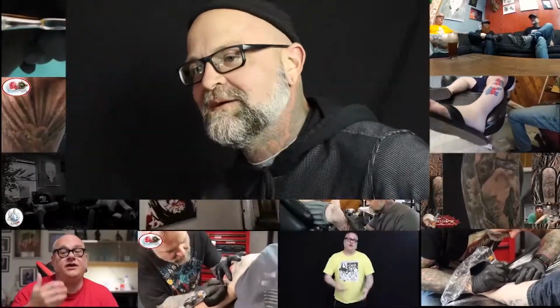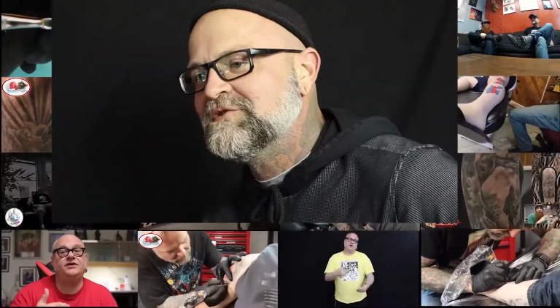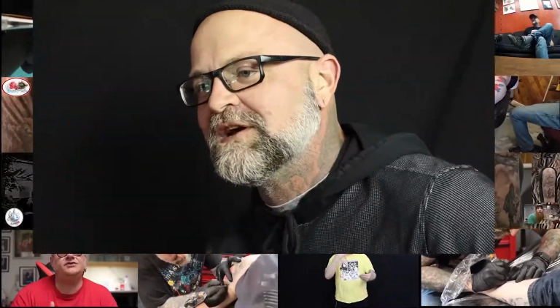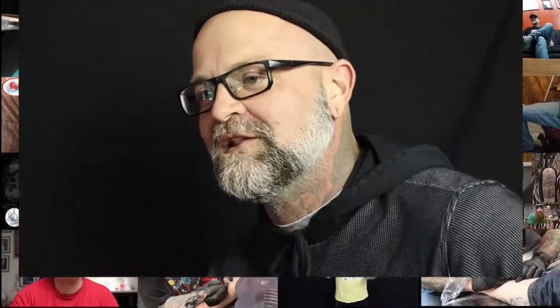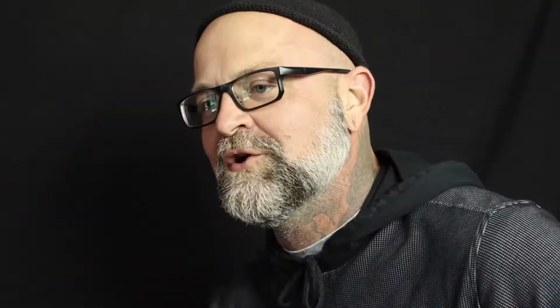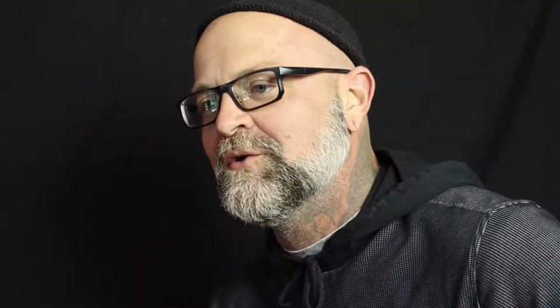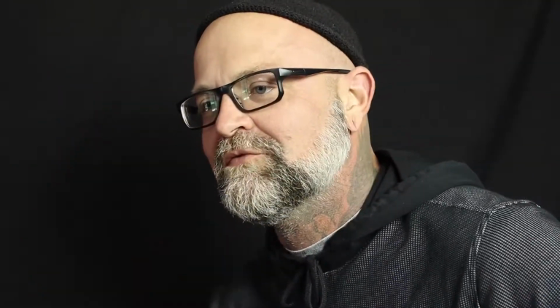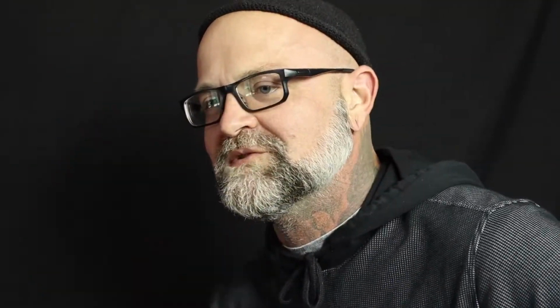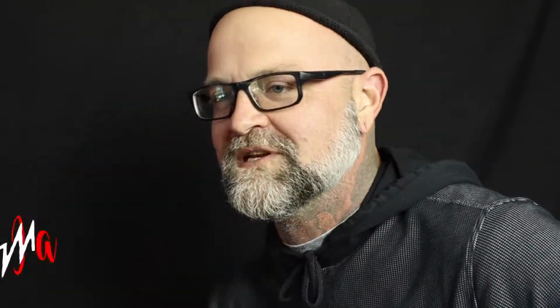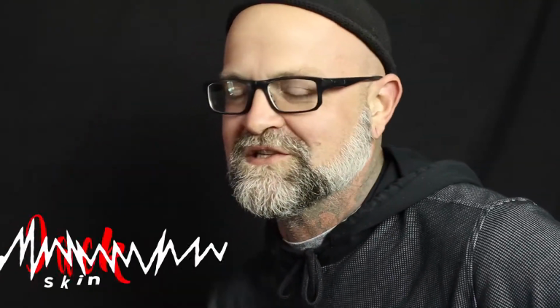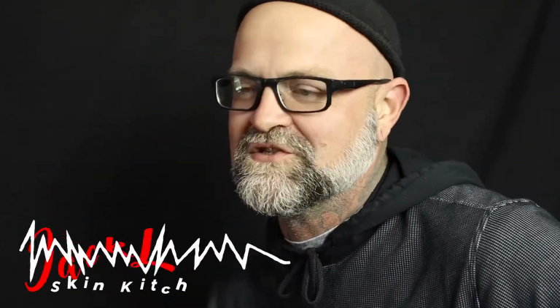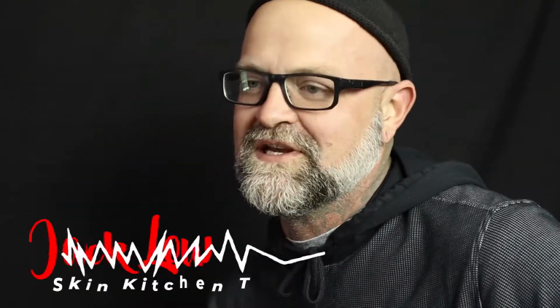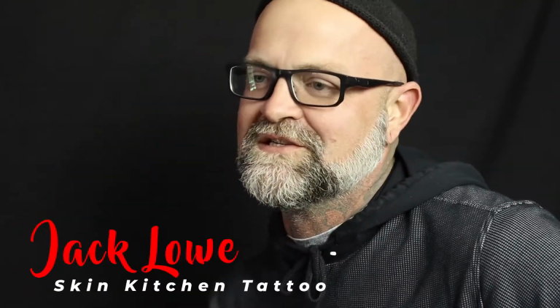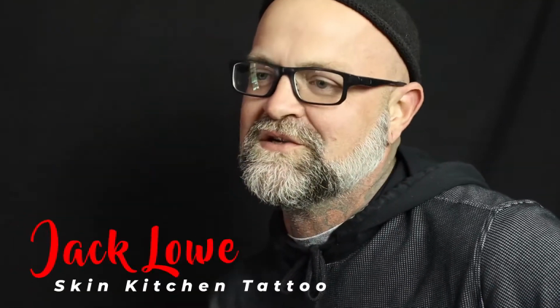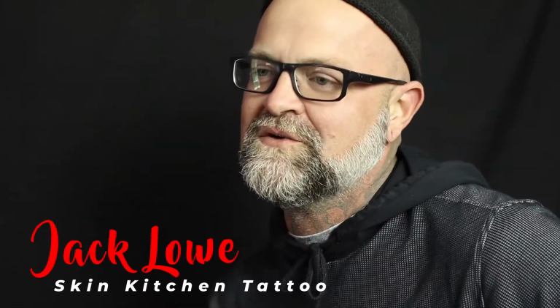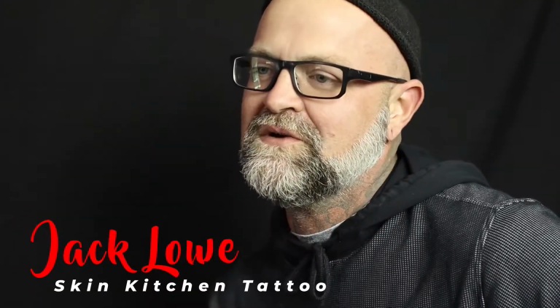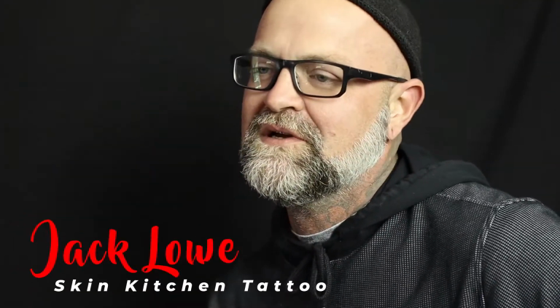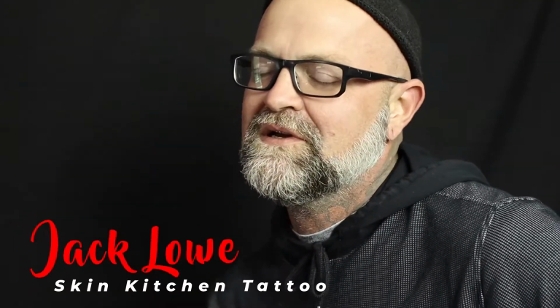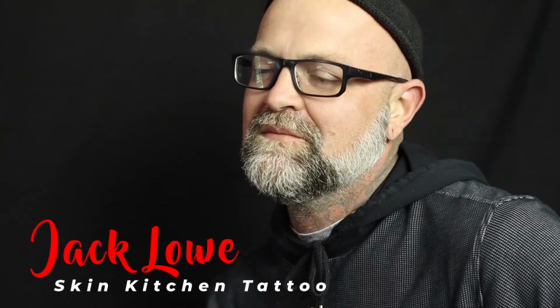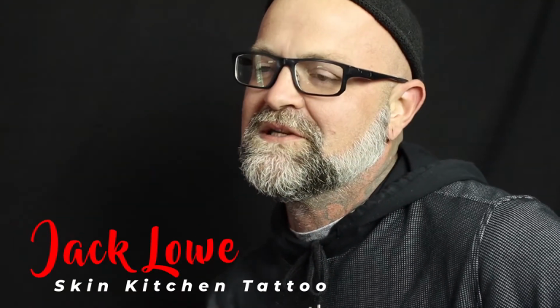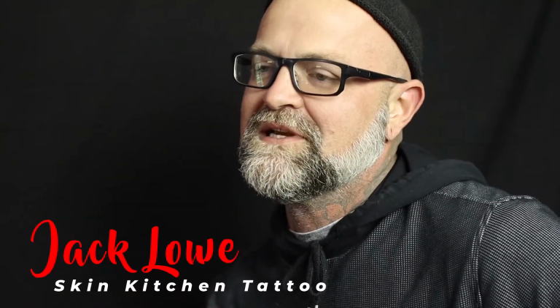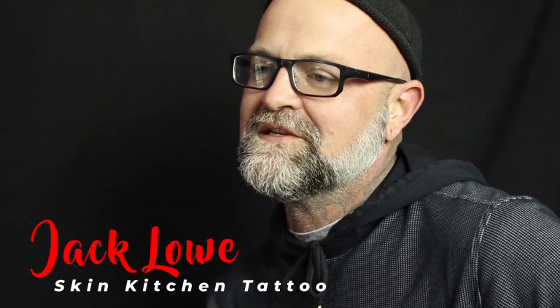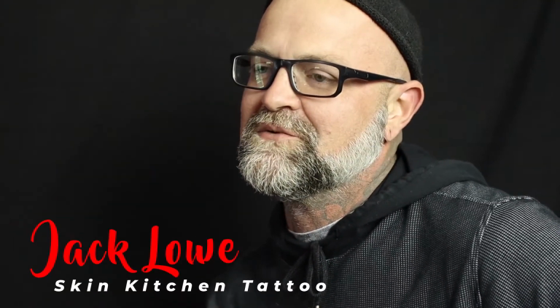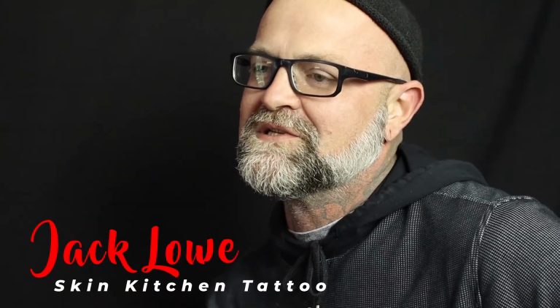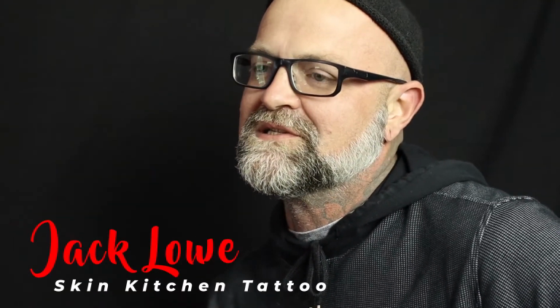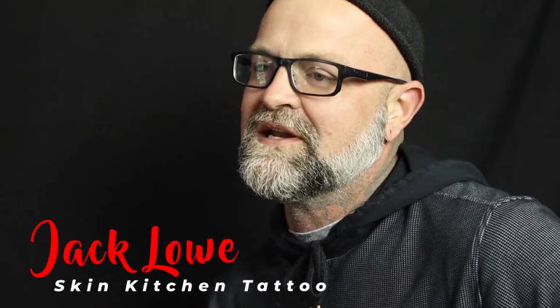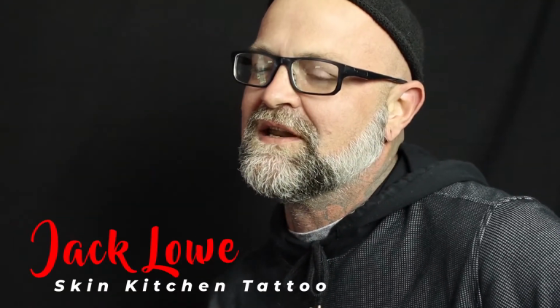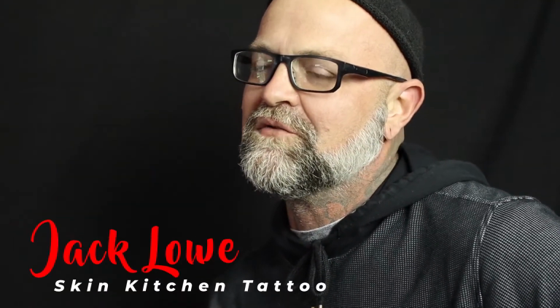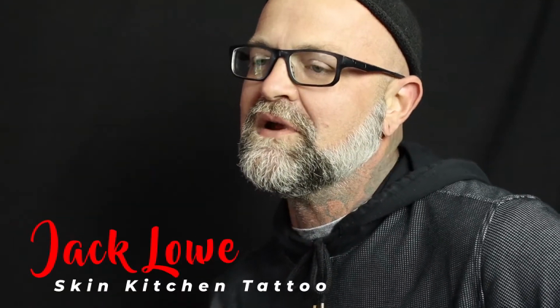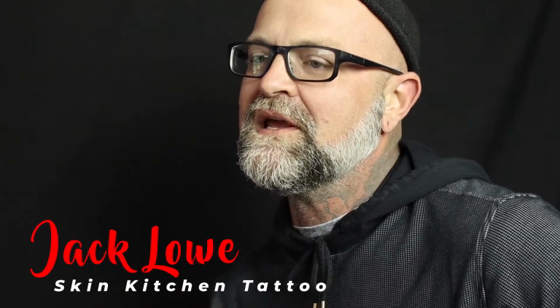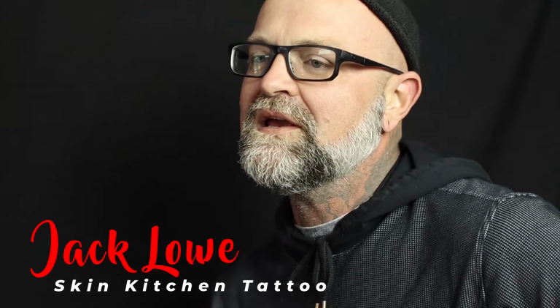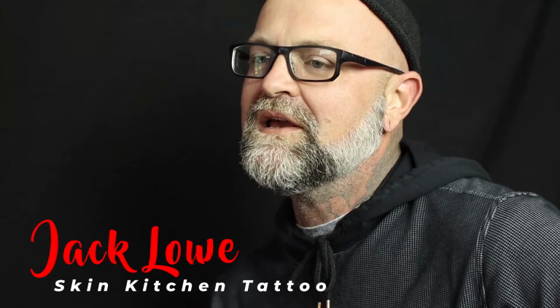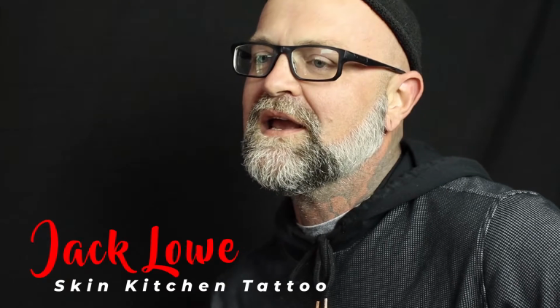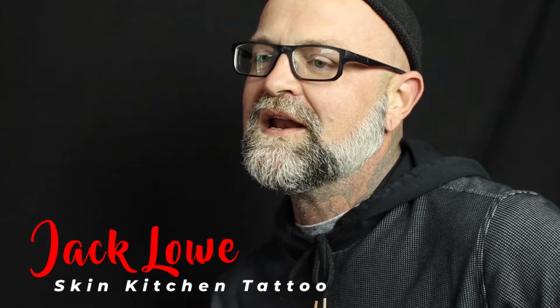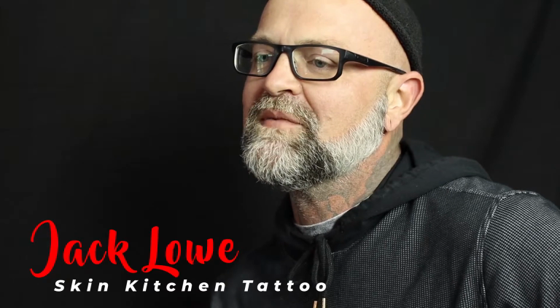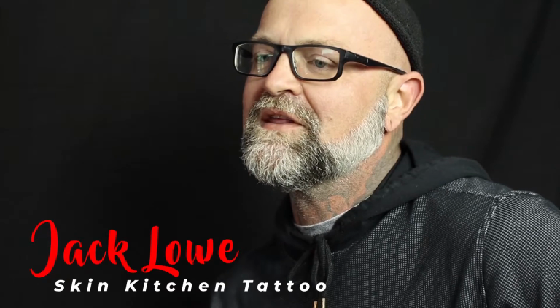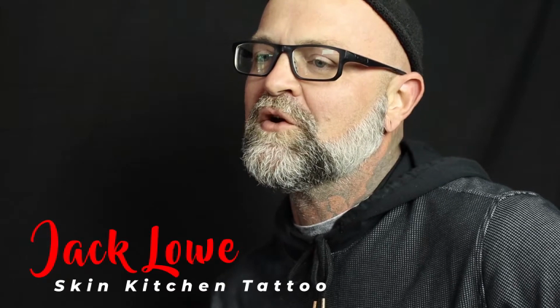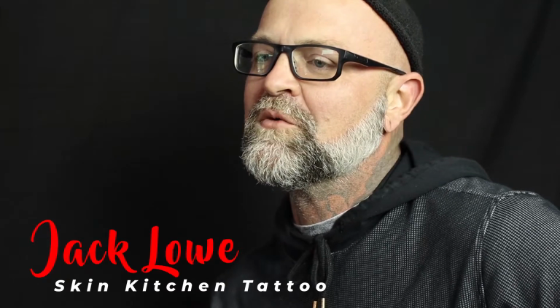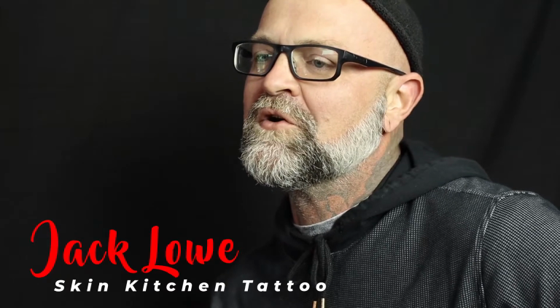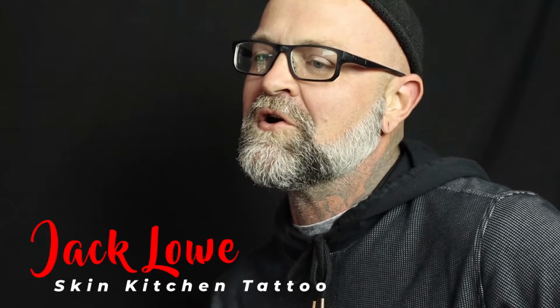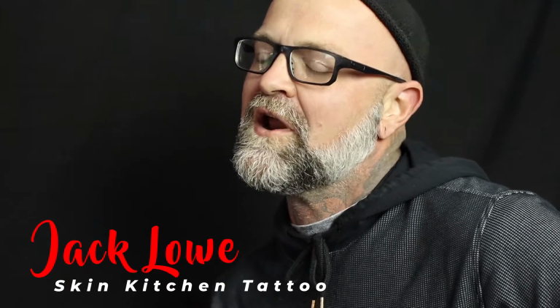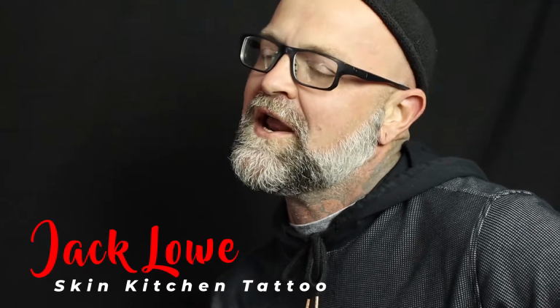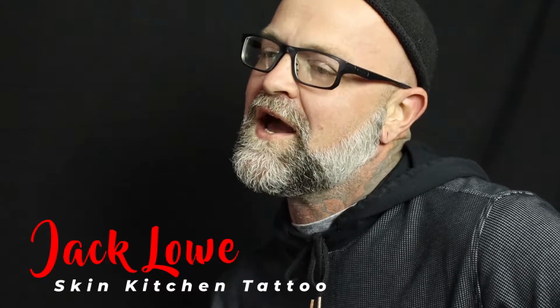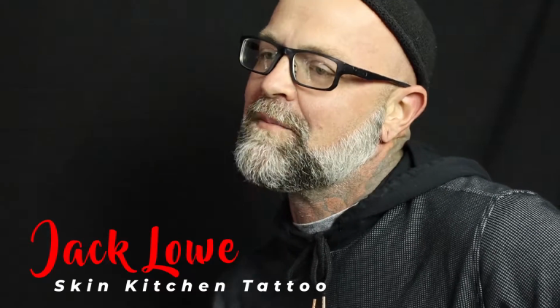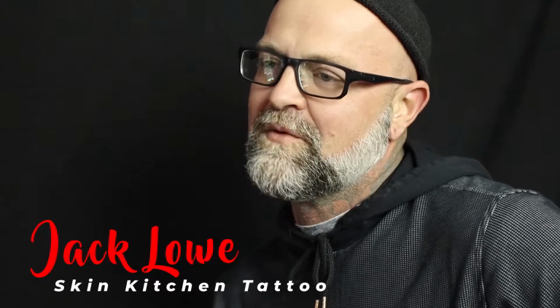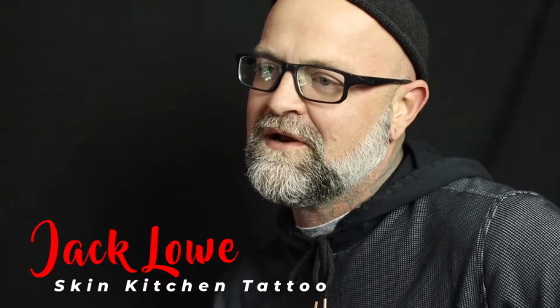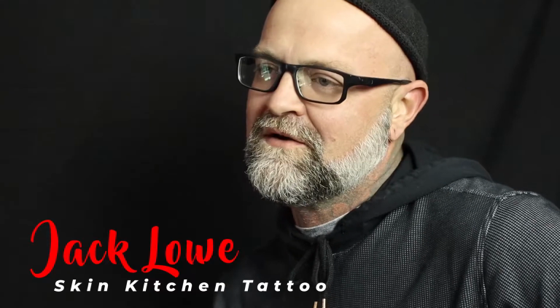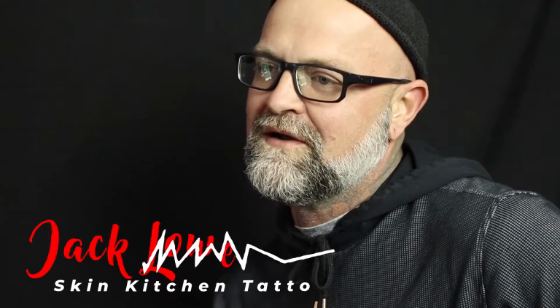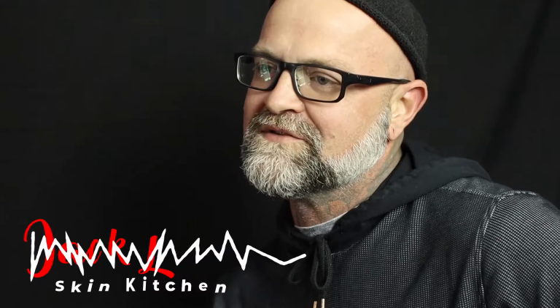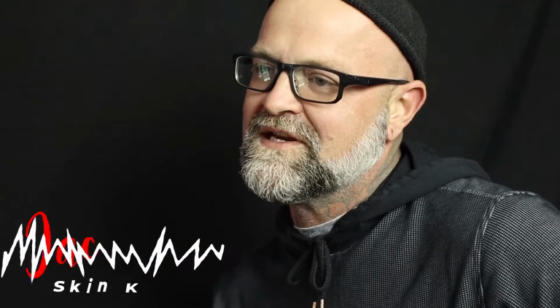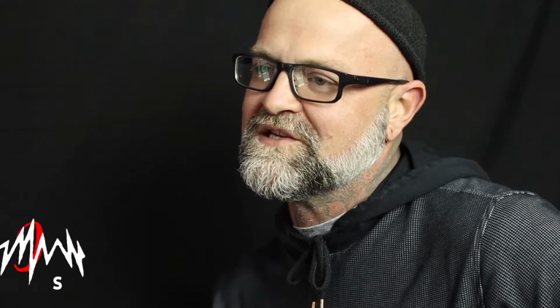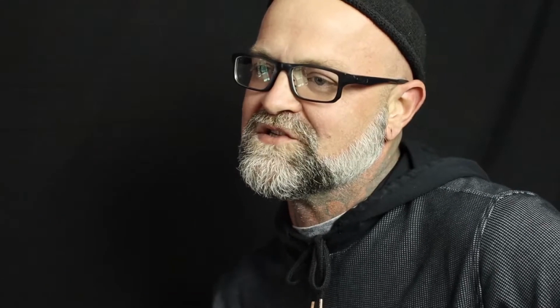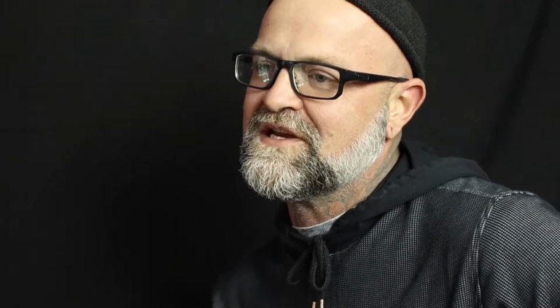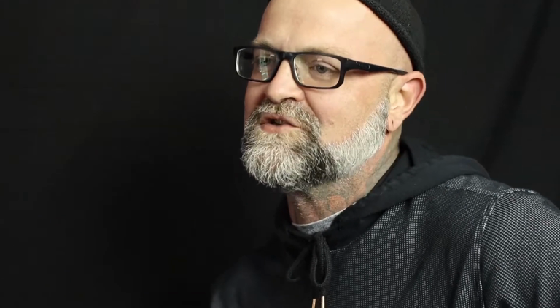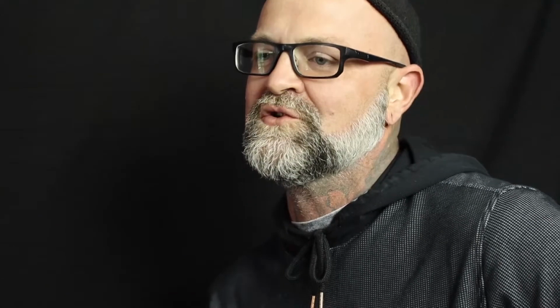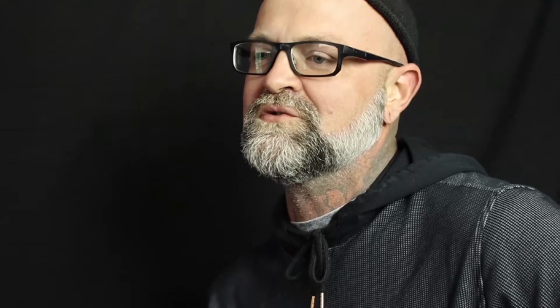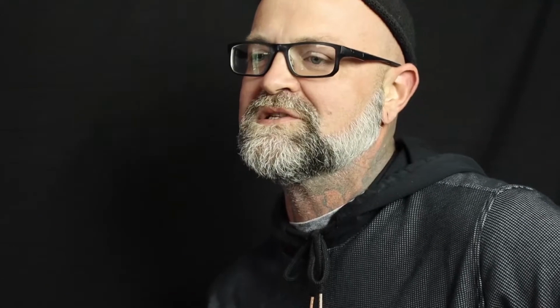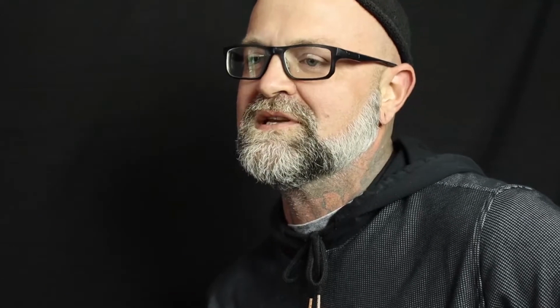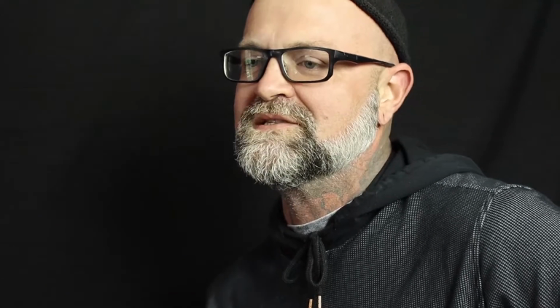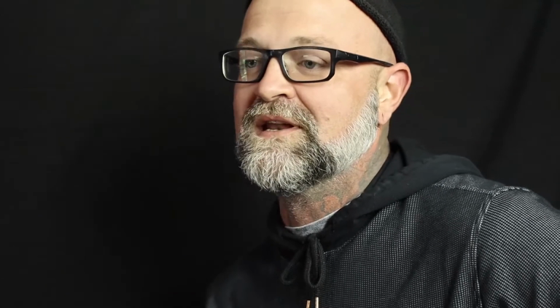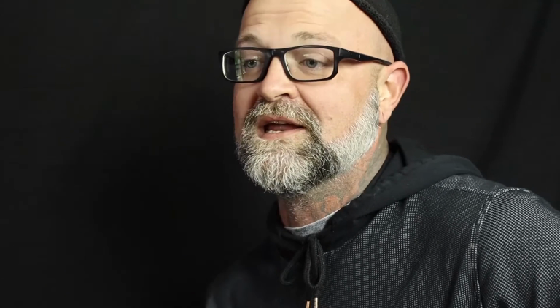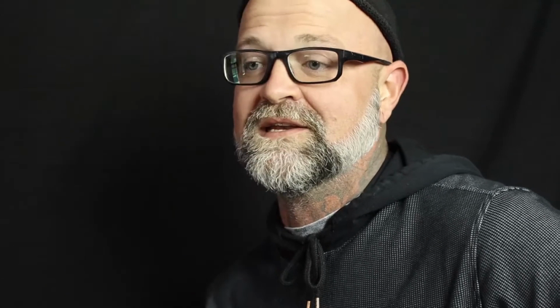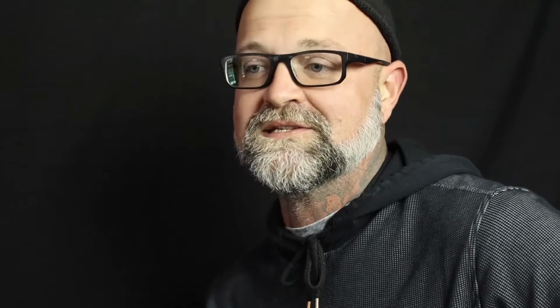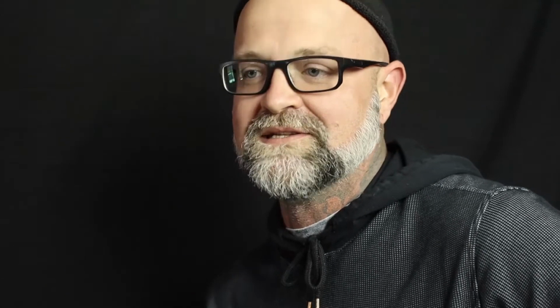I'm Jack Lowe from Skin Kitchen Tattoo, been tattooing since 93, and I've been the owner and operator of Skin Kitchen Tattoo since 97.